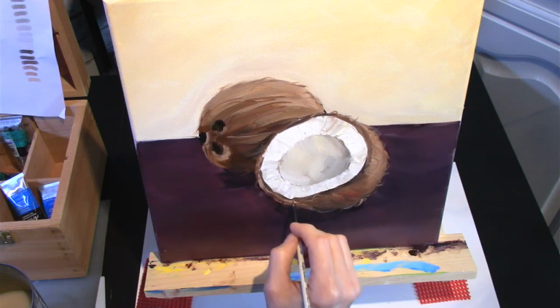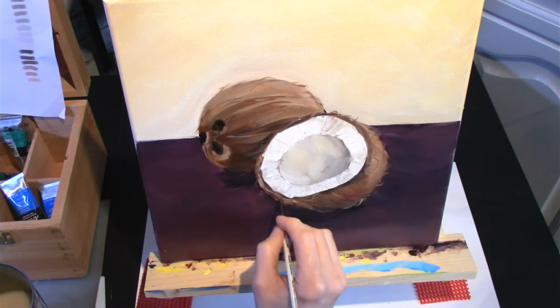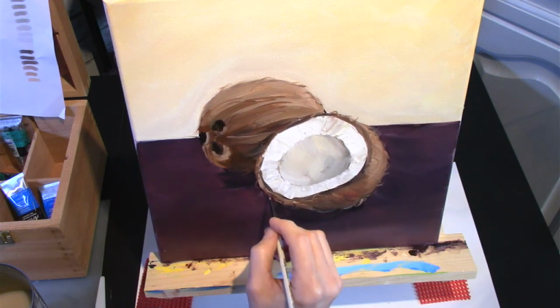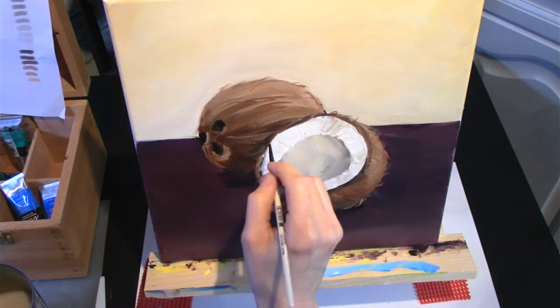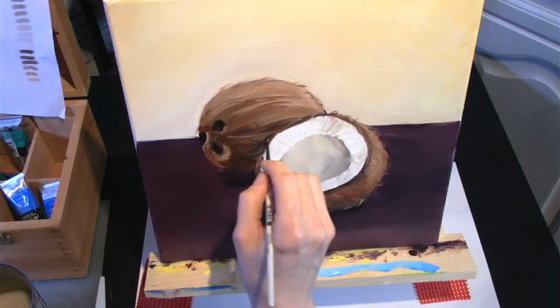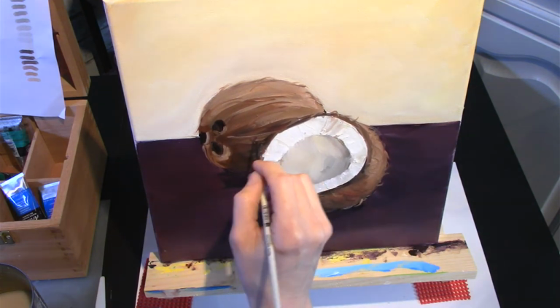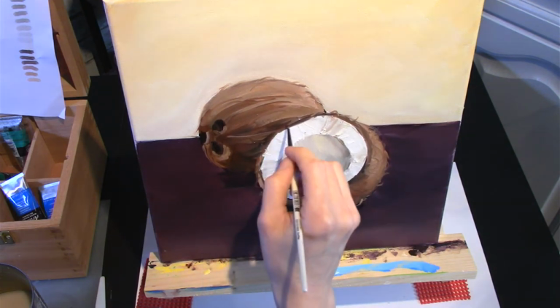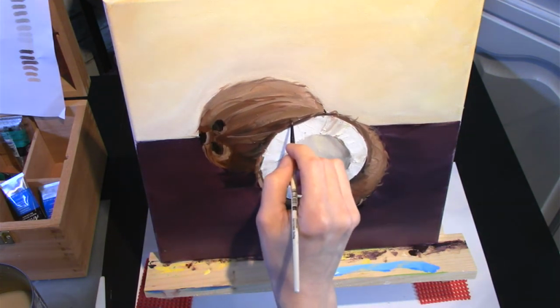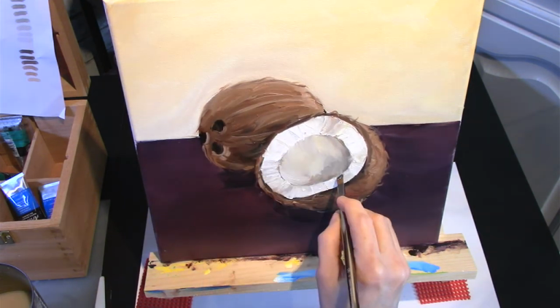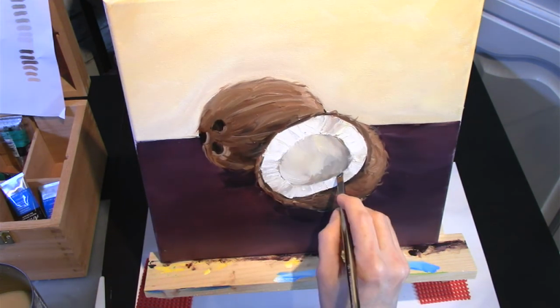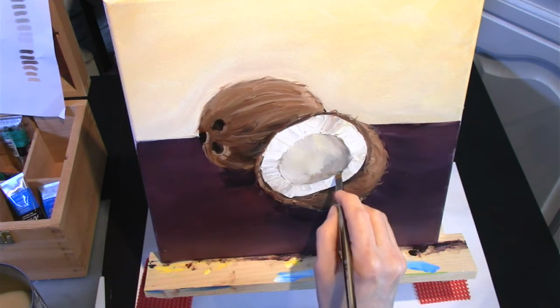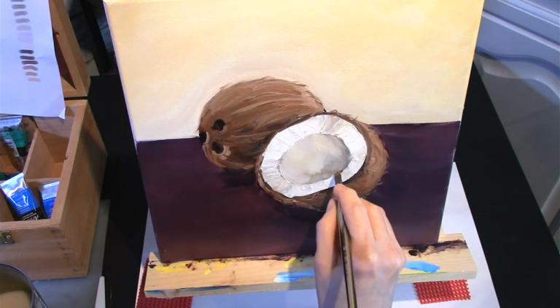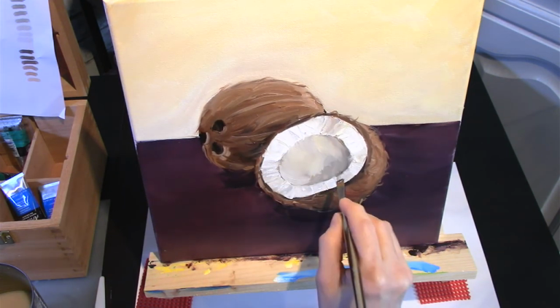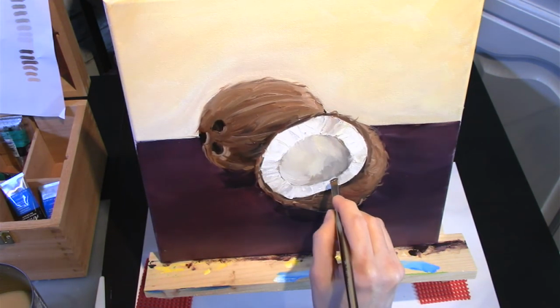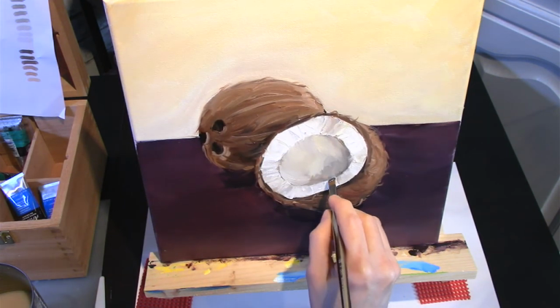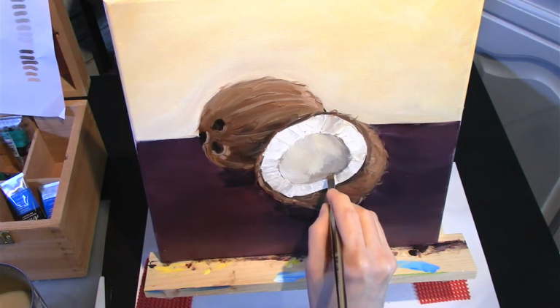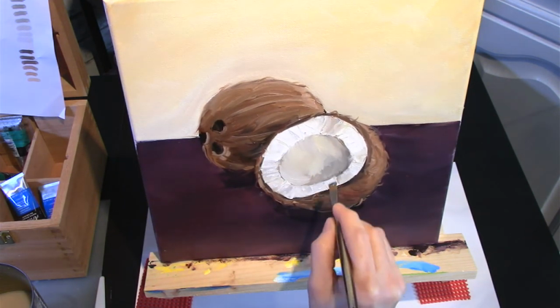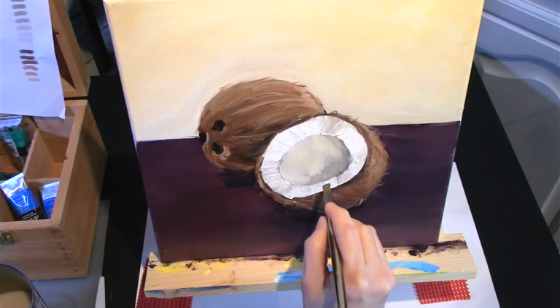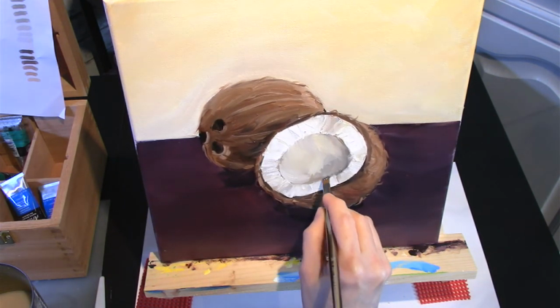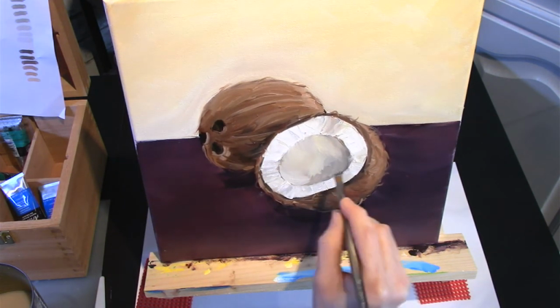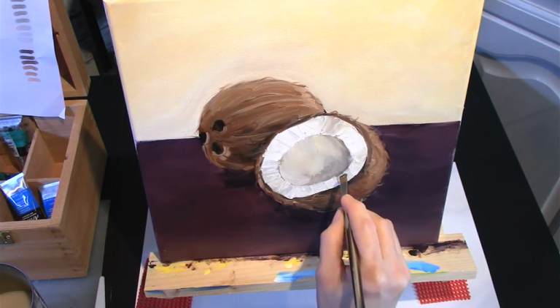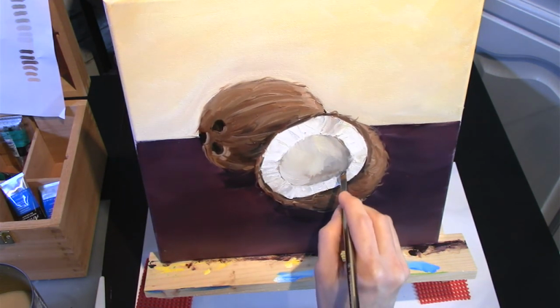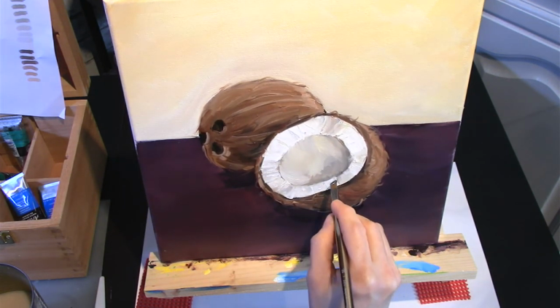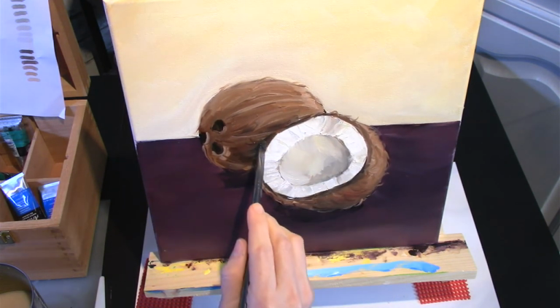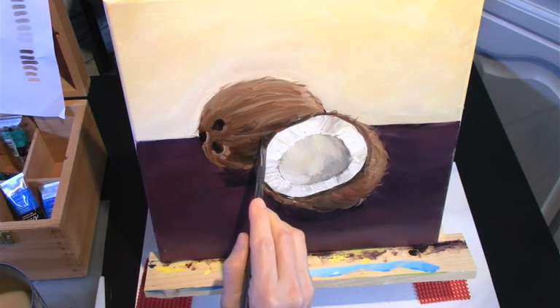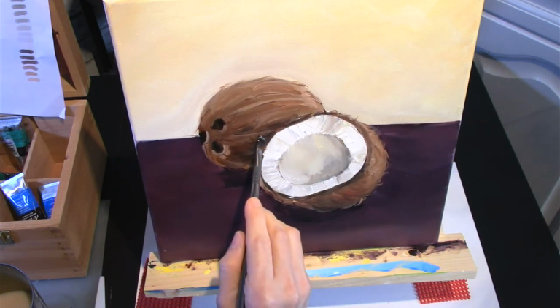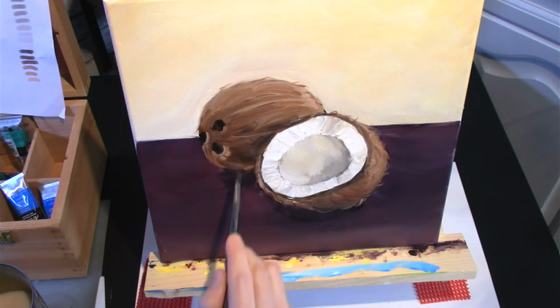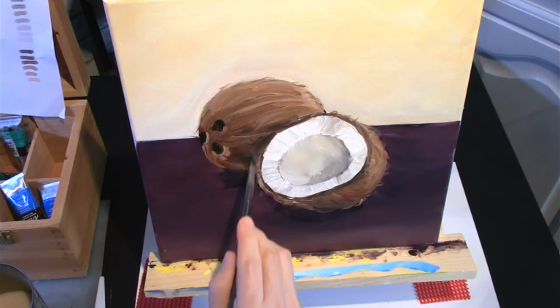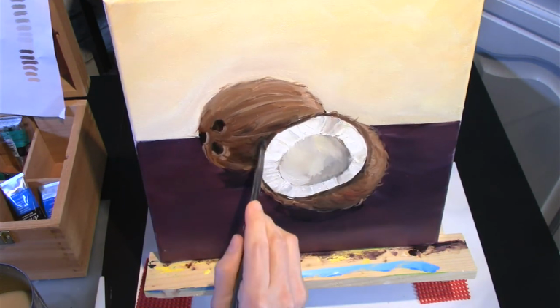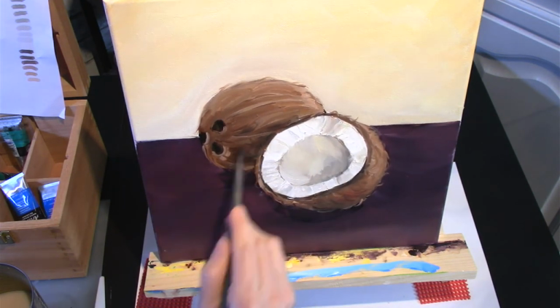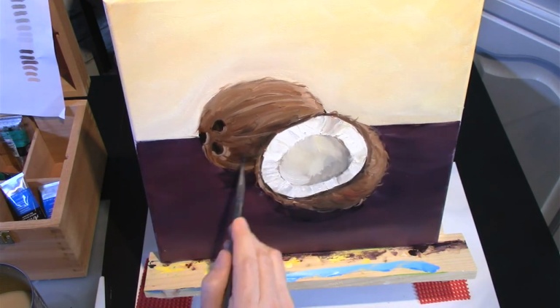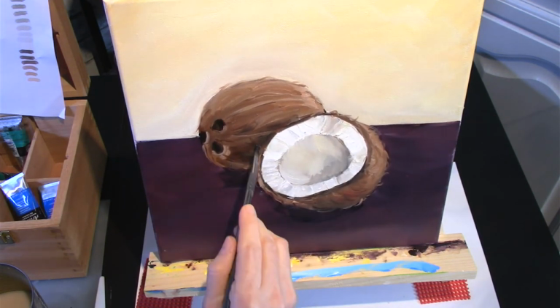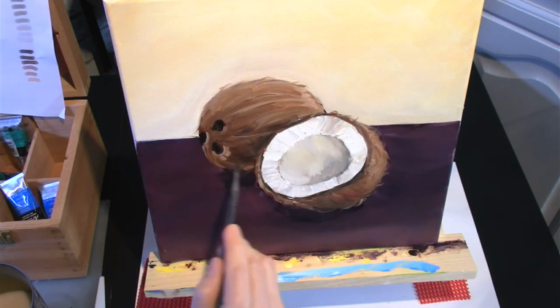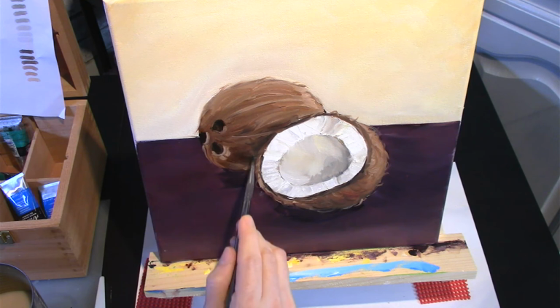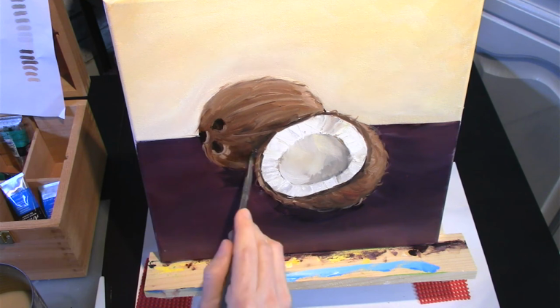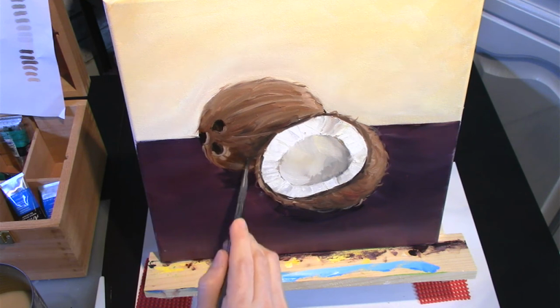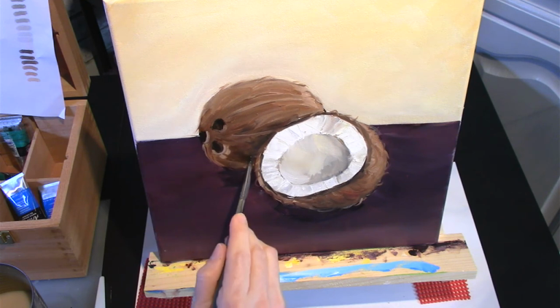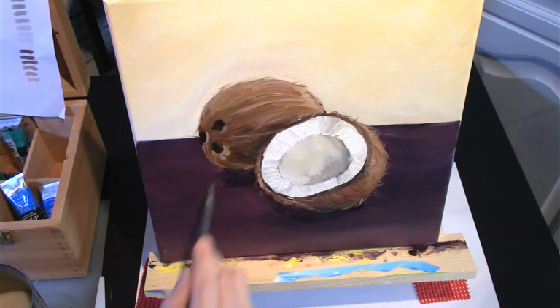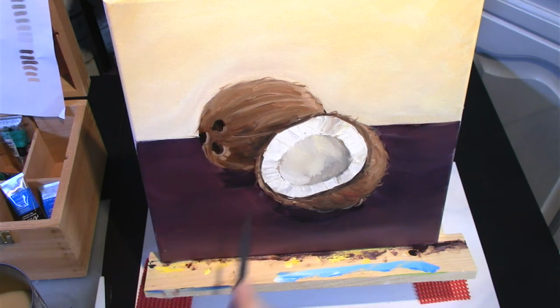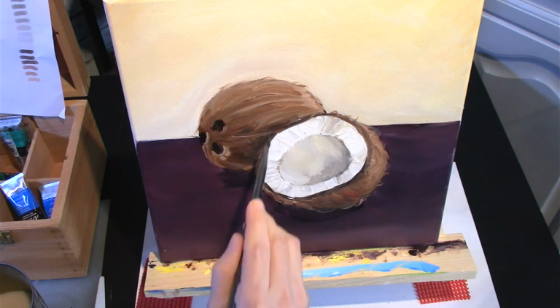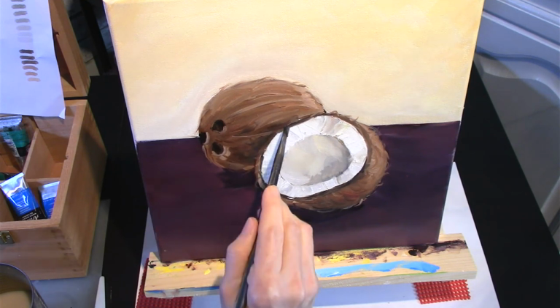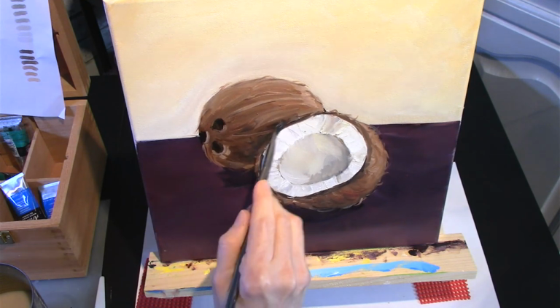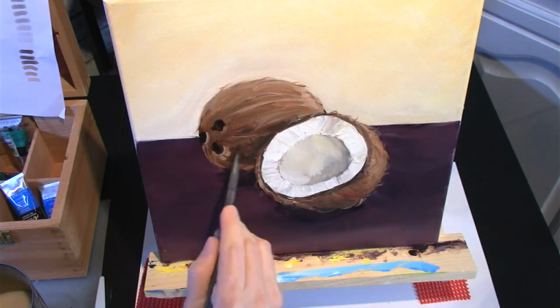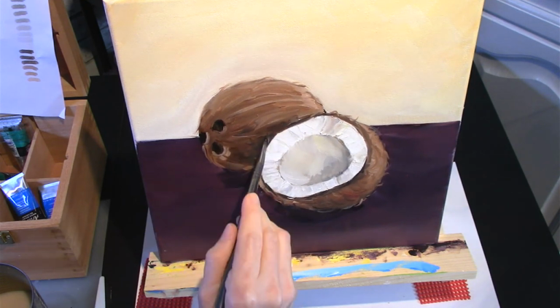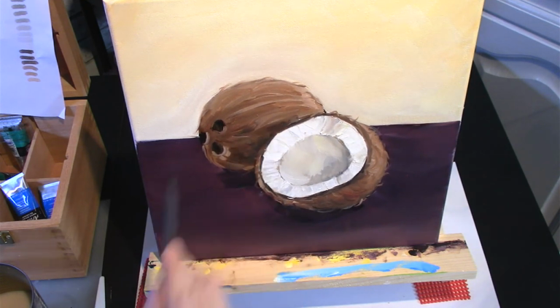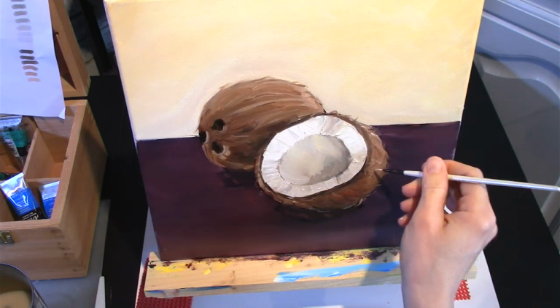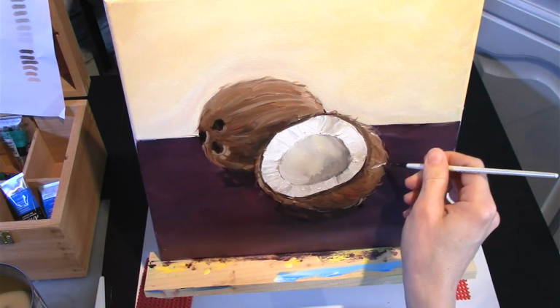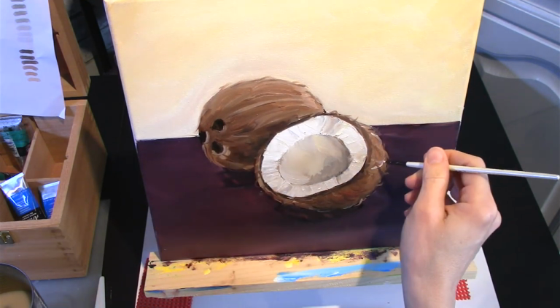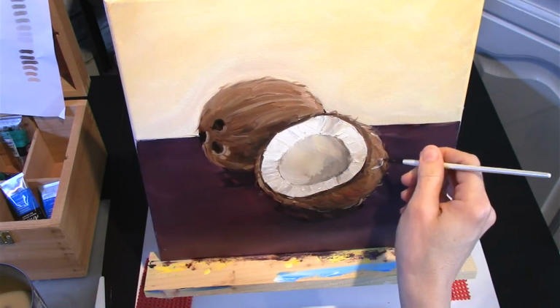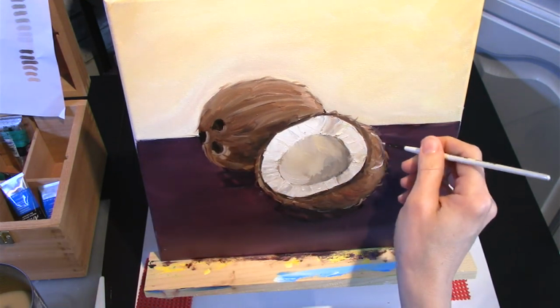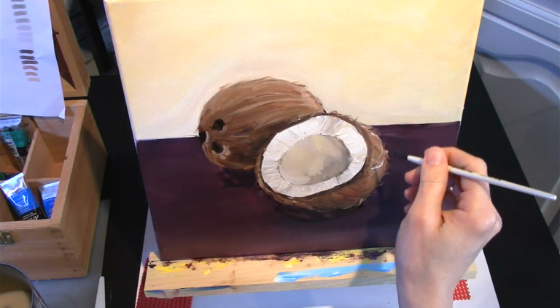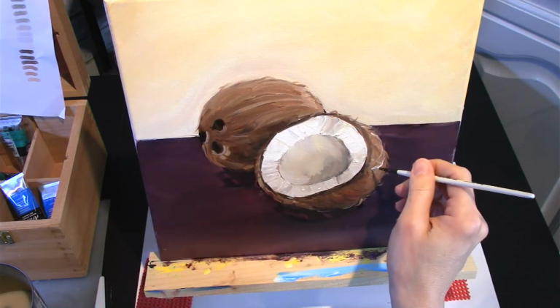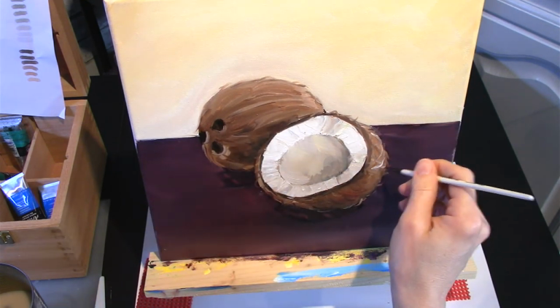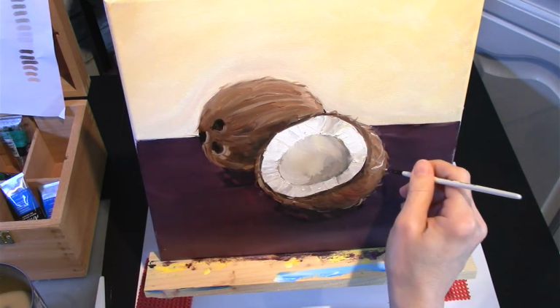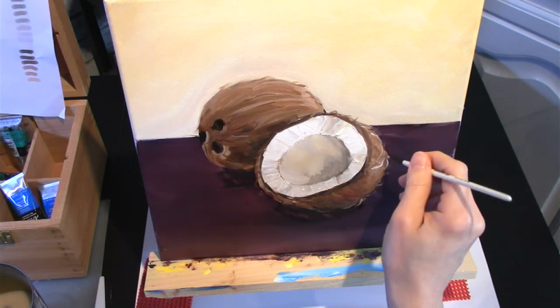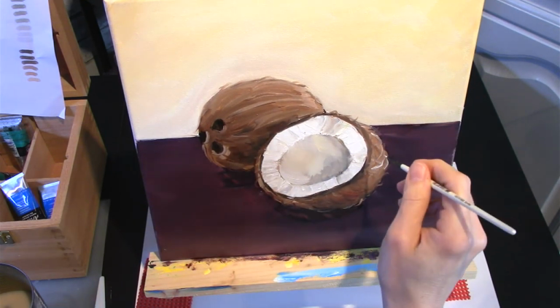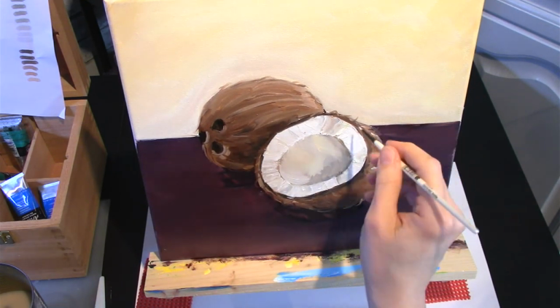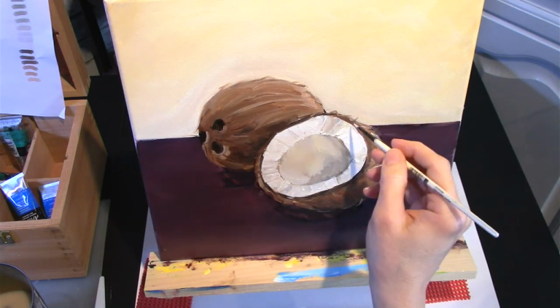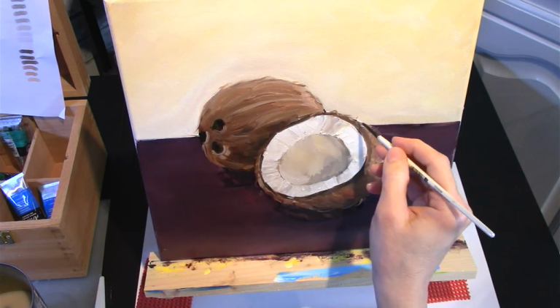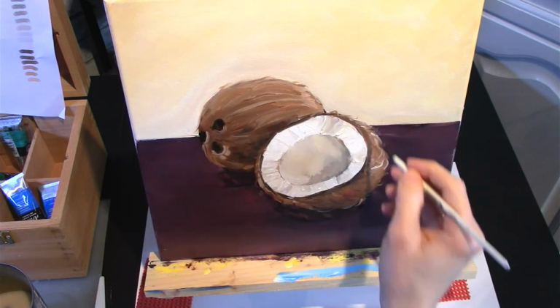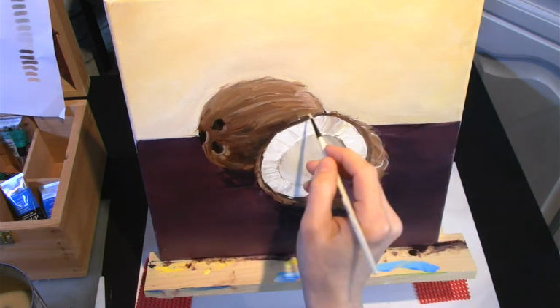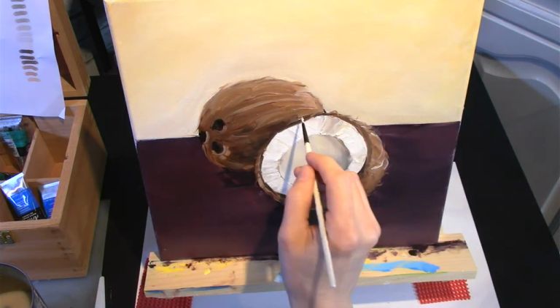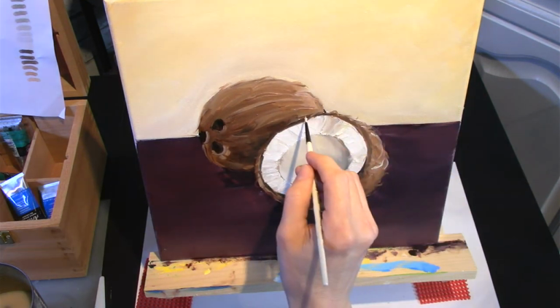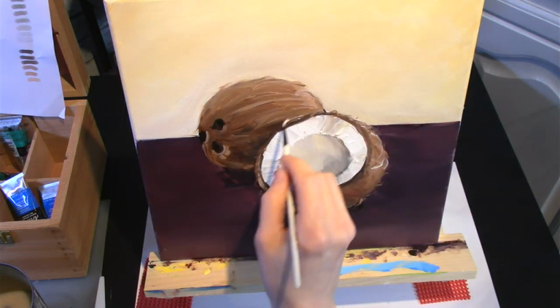Finally, I touch up some dark contrast and then add some white highlights to the top of the coconut and it's done.